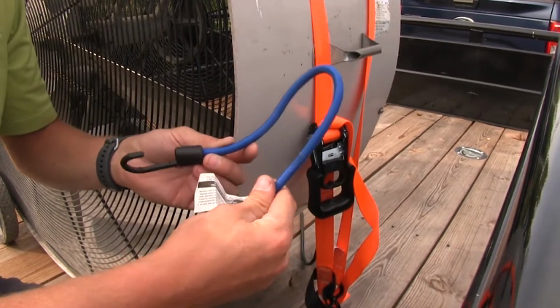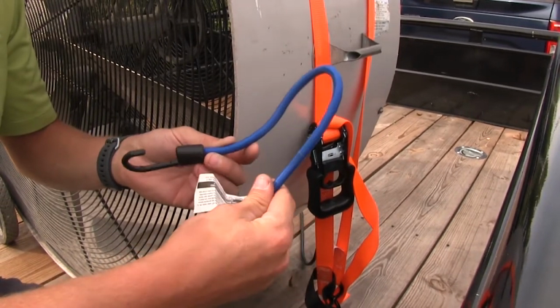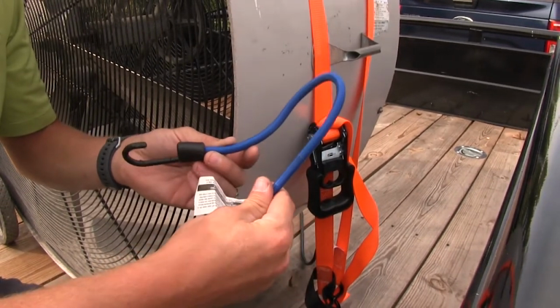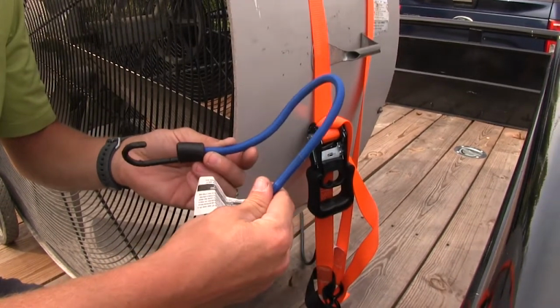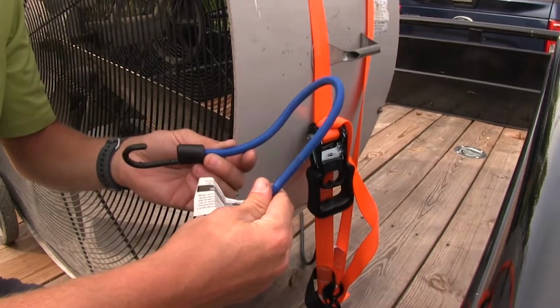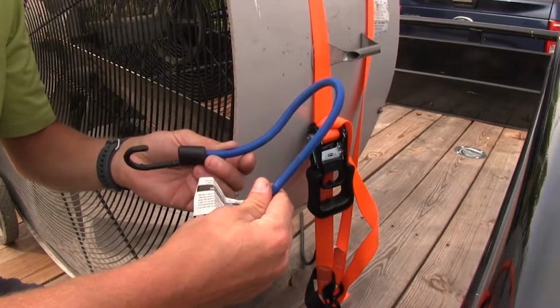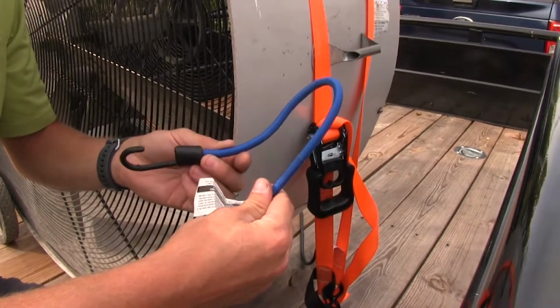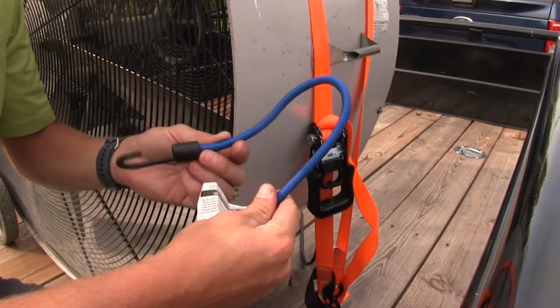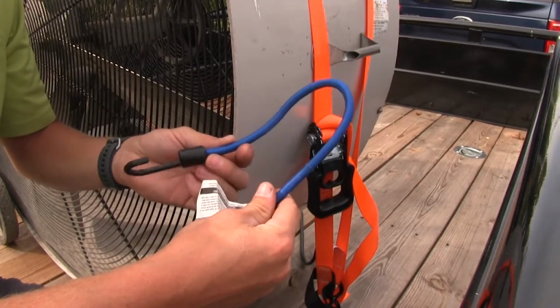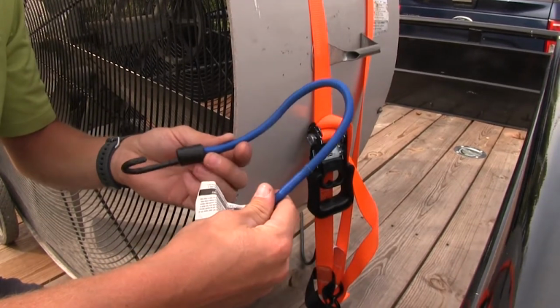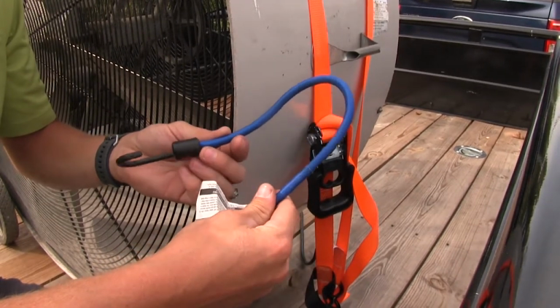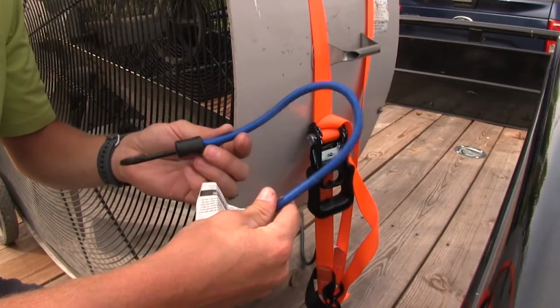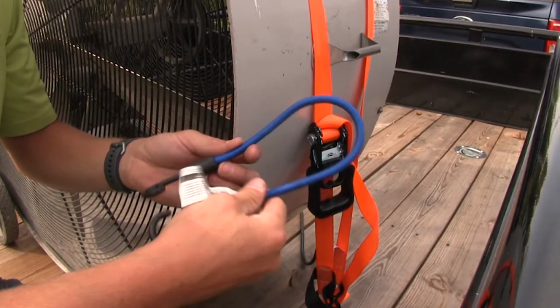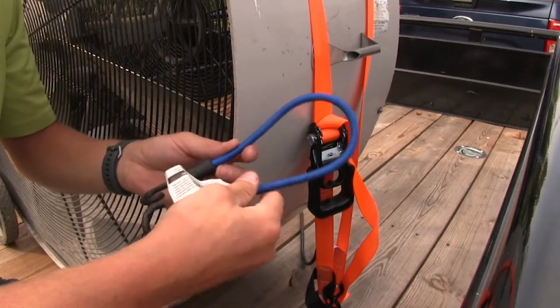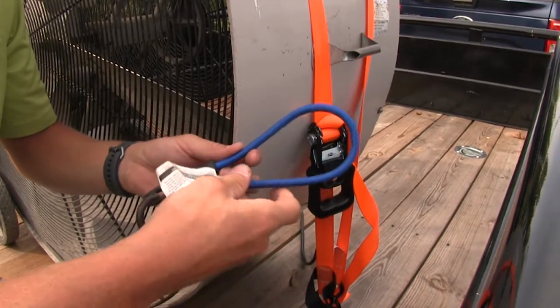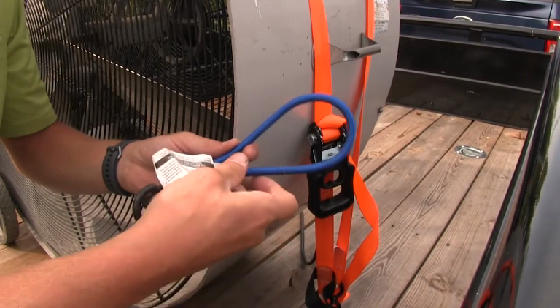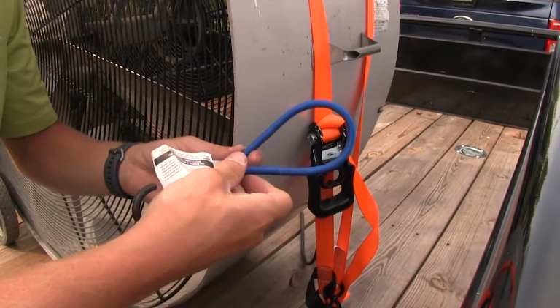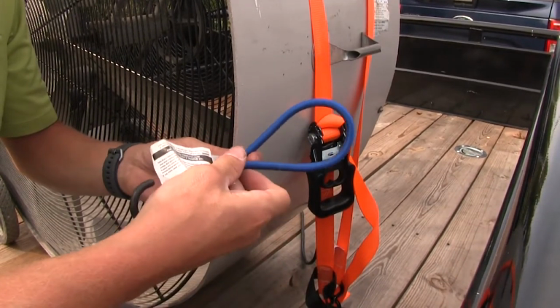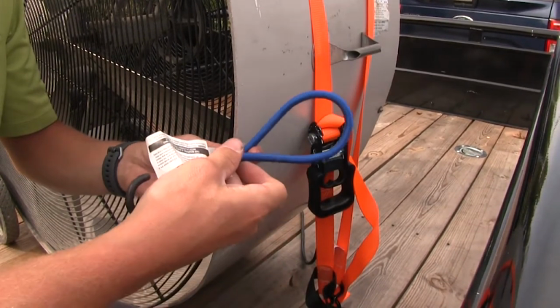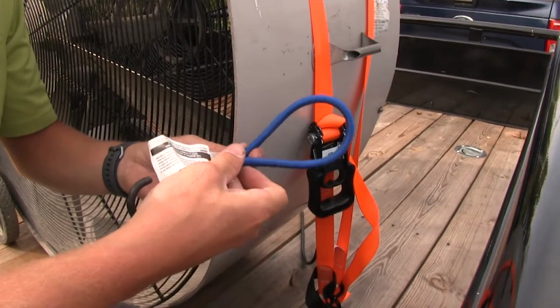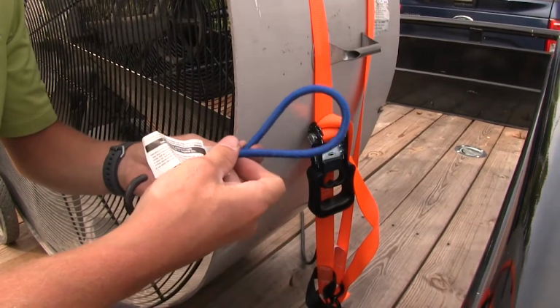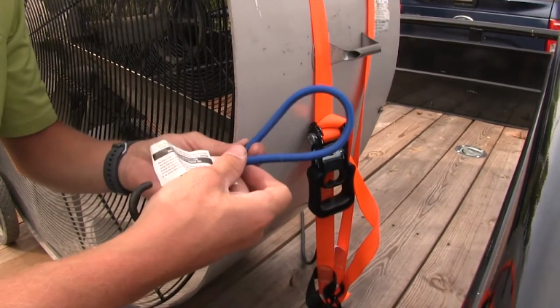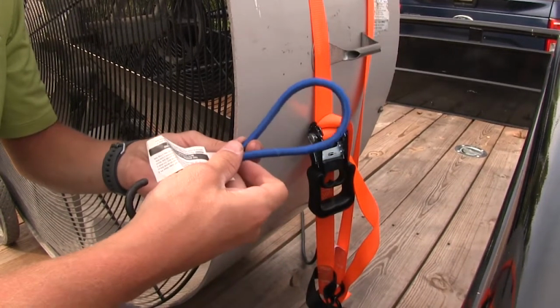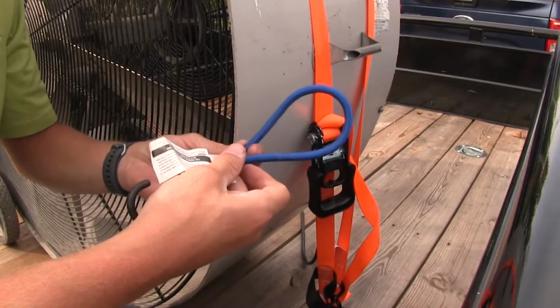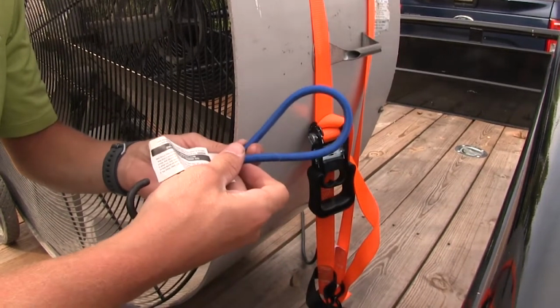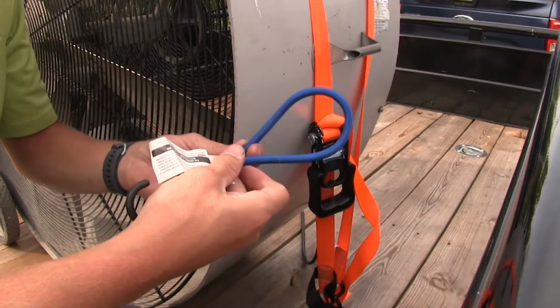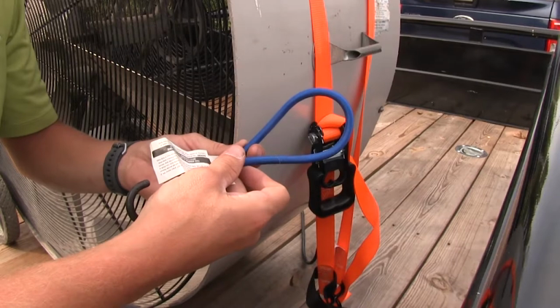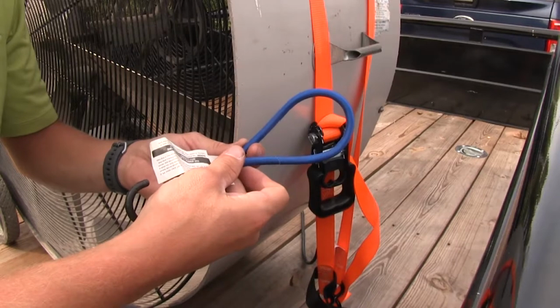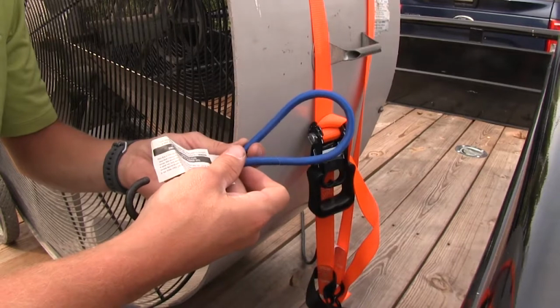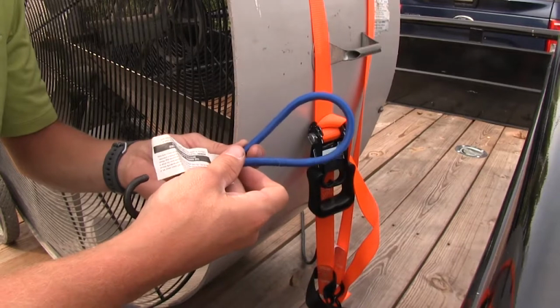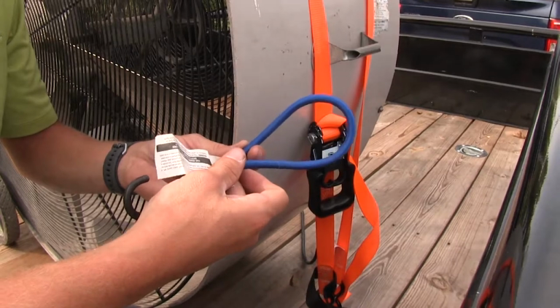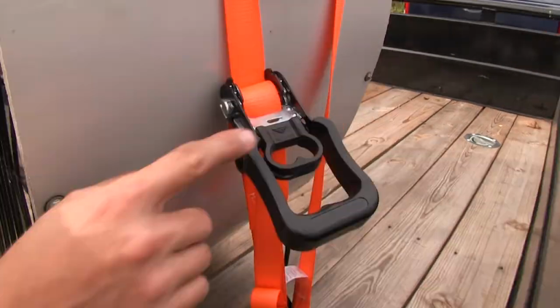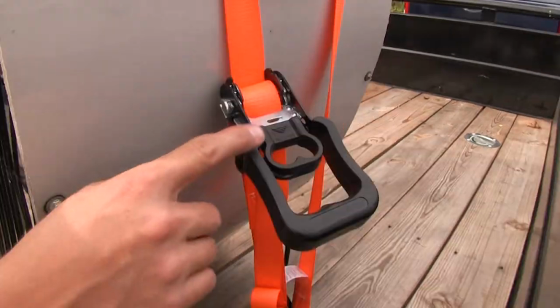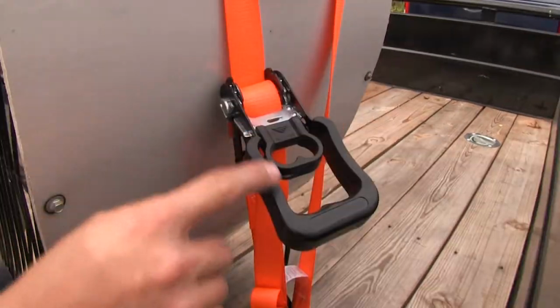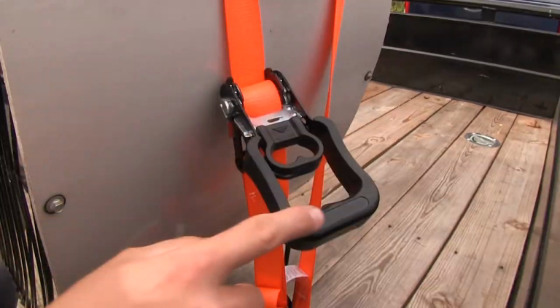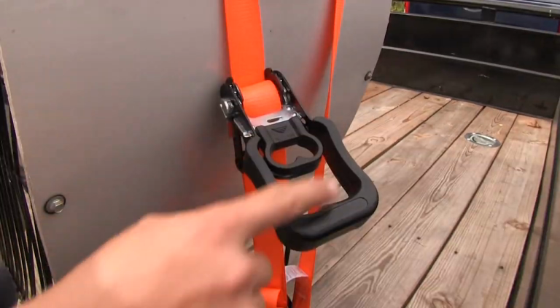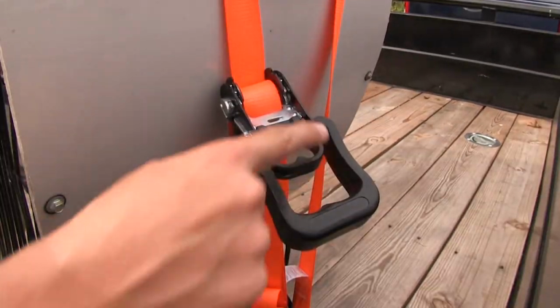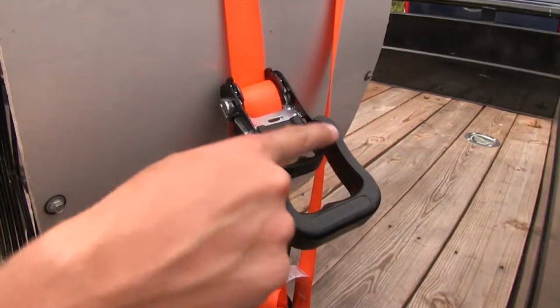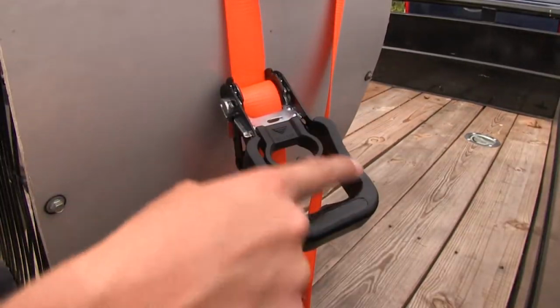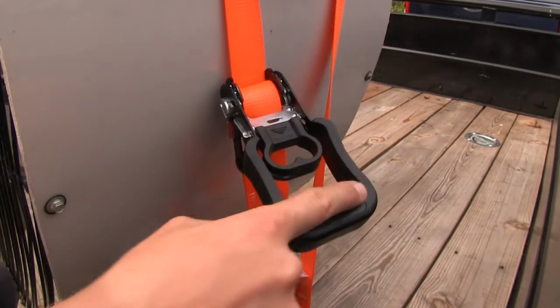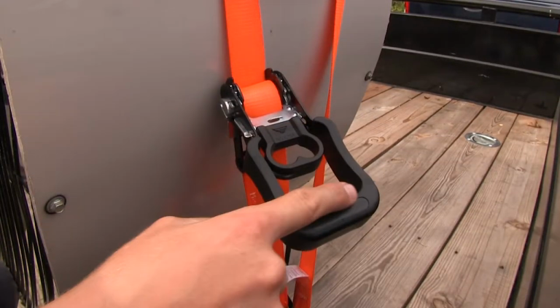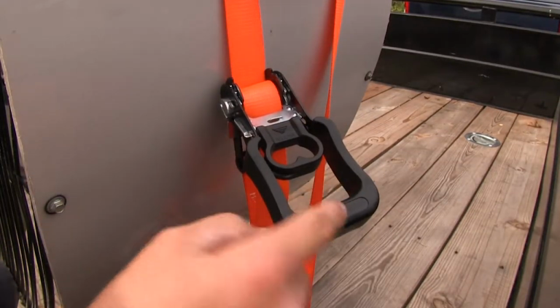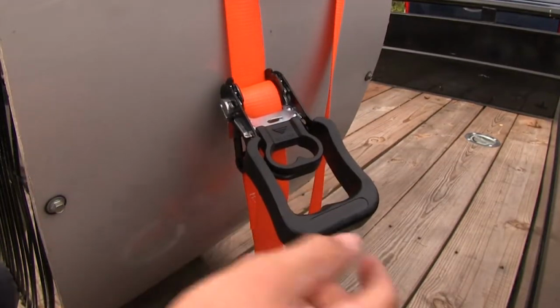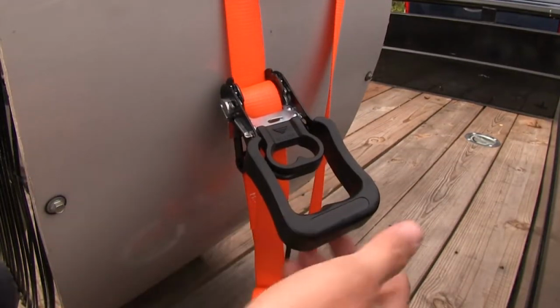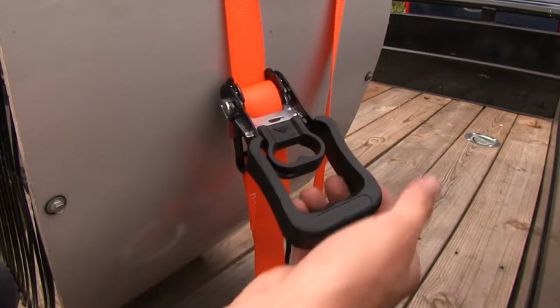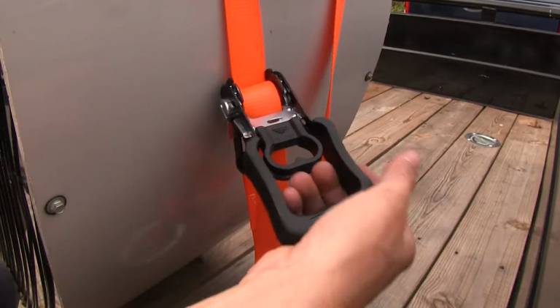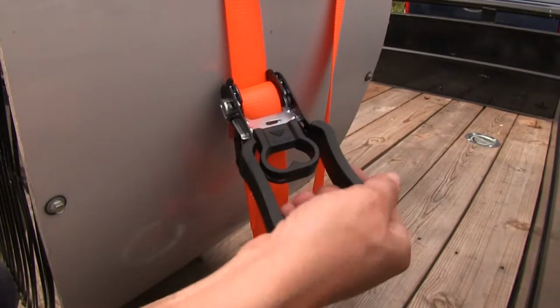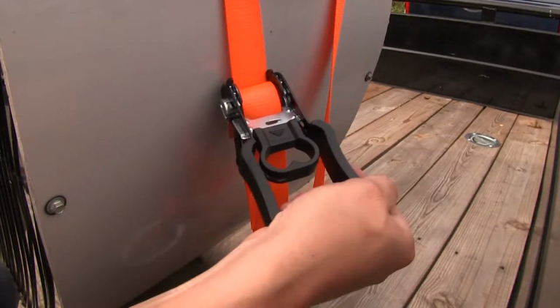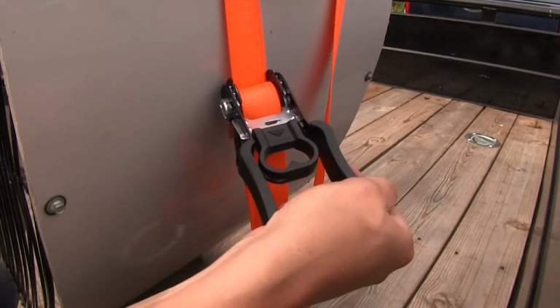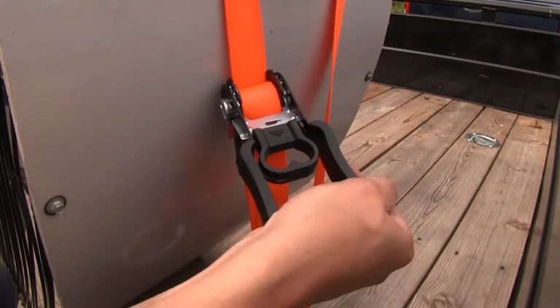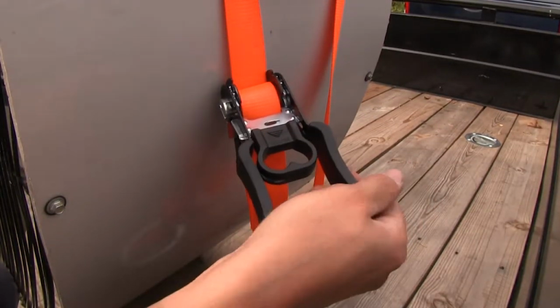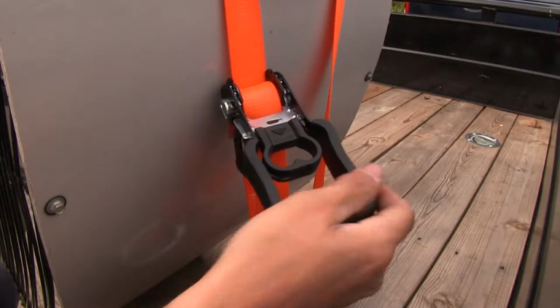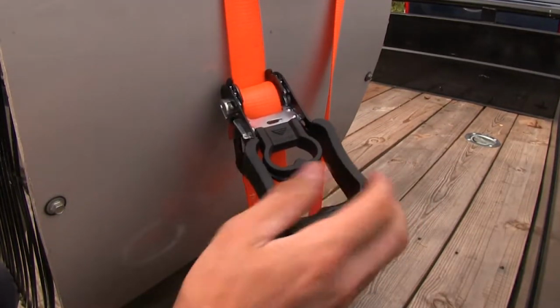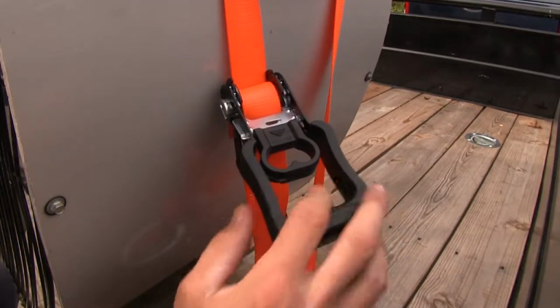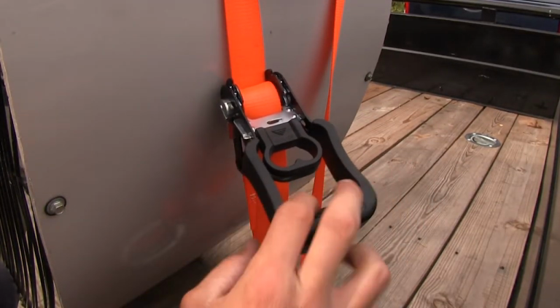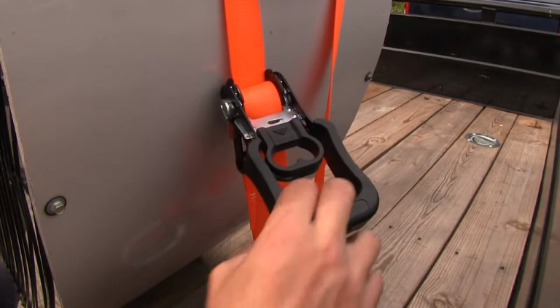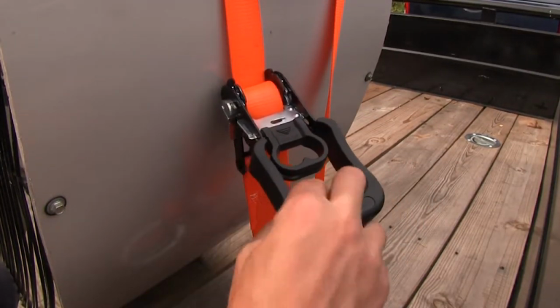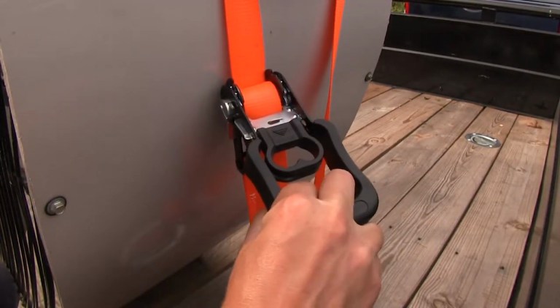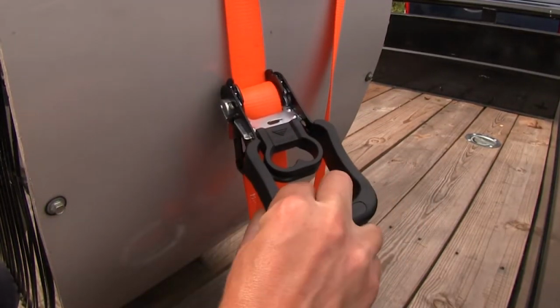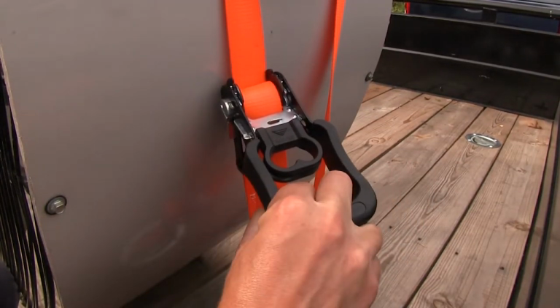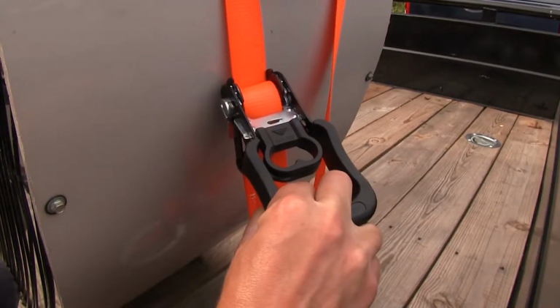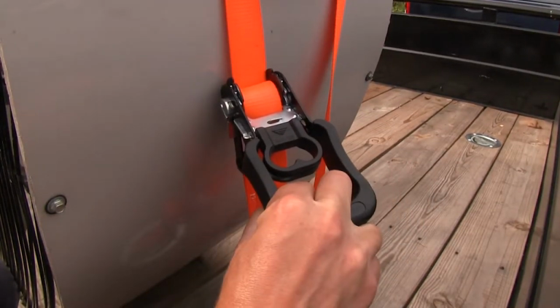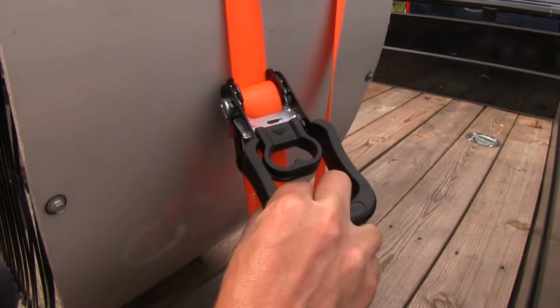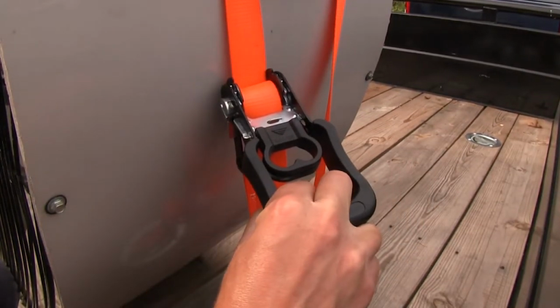When comparing these to a bungee style, there's no real way to tell what type of working load limit you have. Plus, when they fail, they become a dangerous projectile.